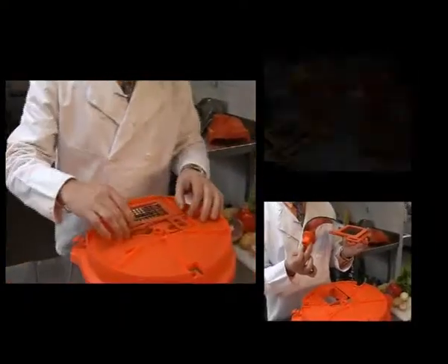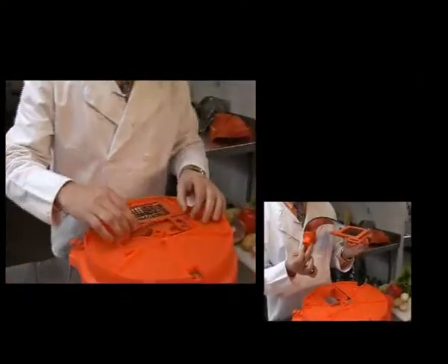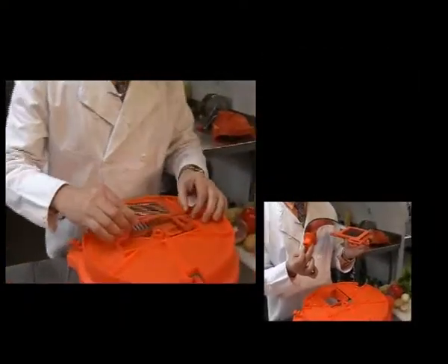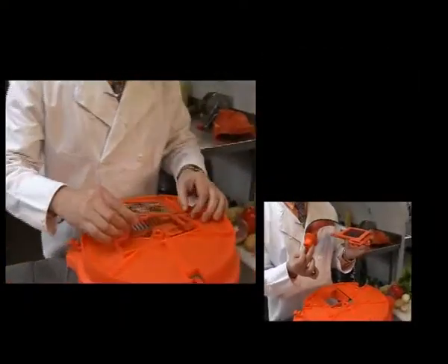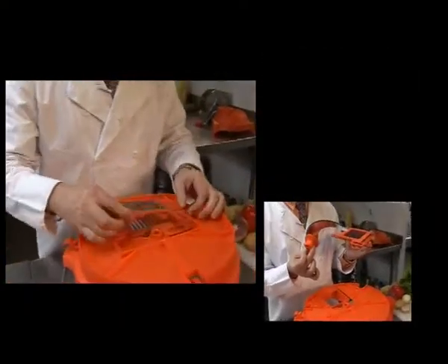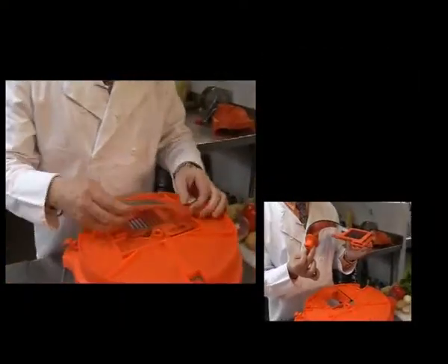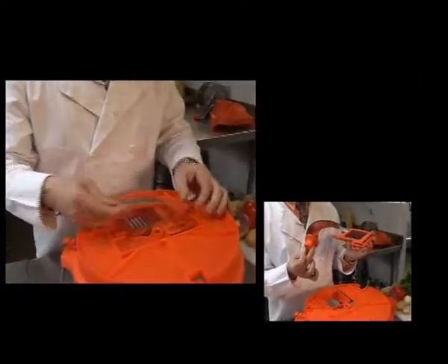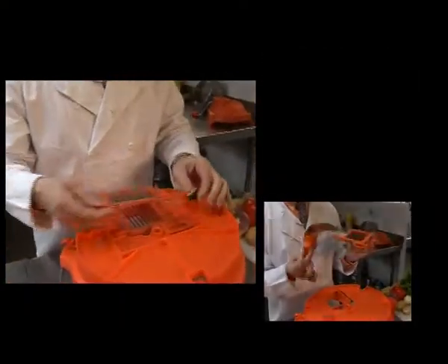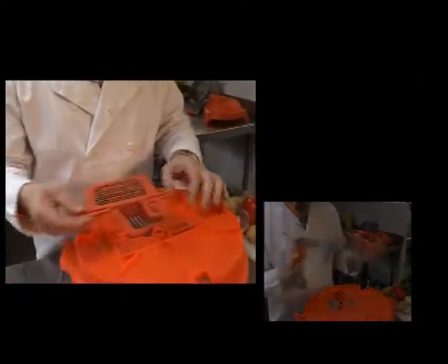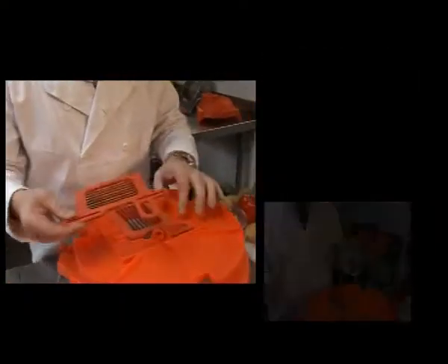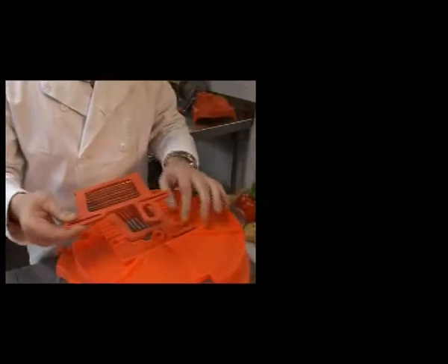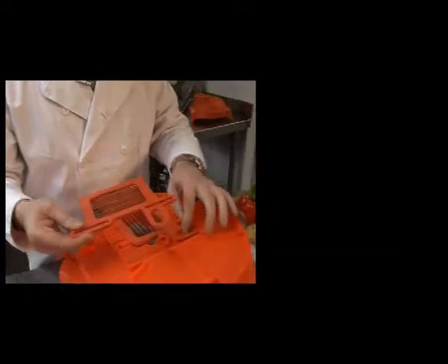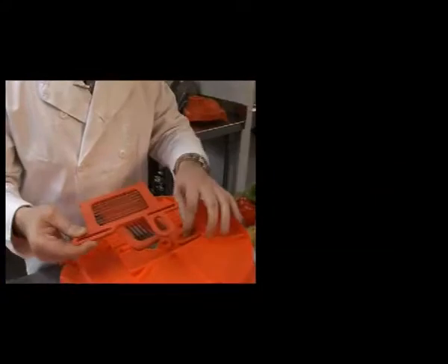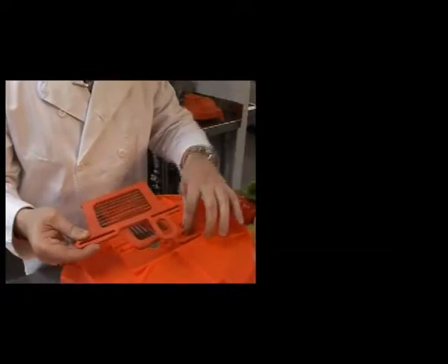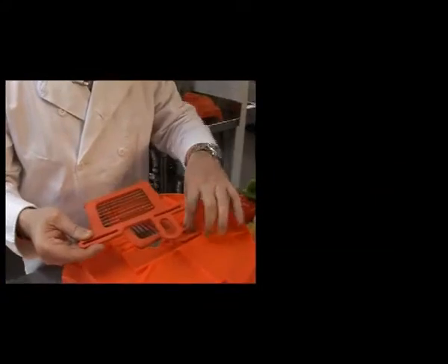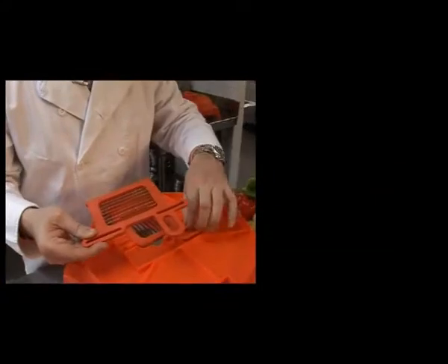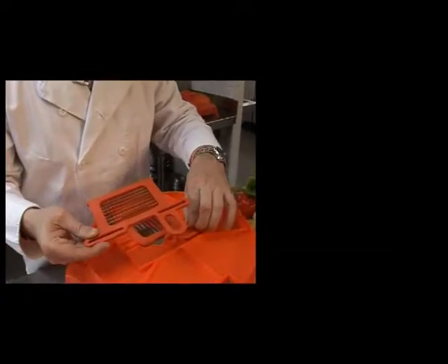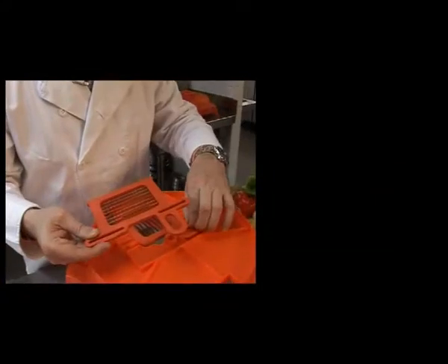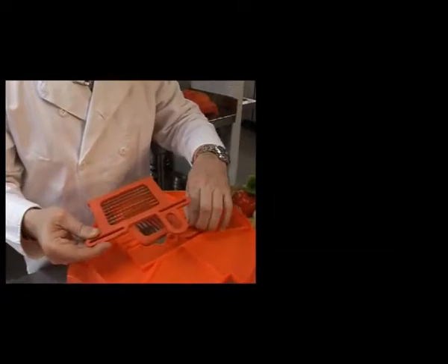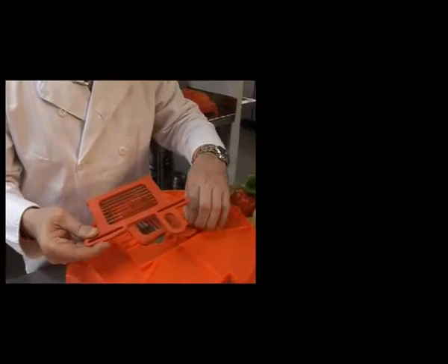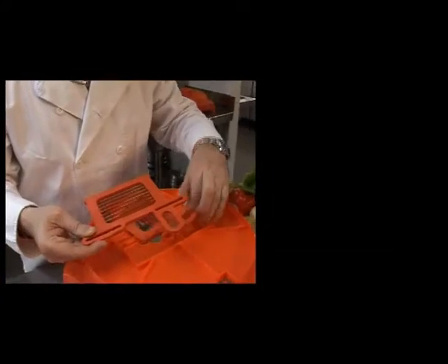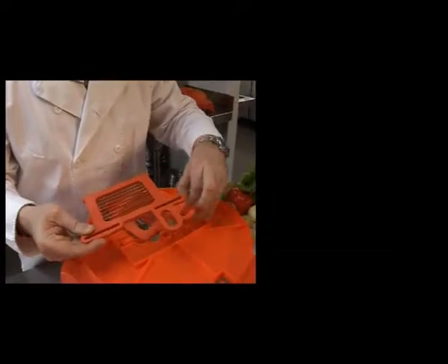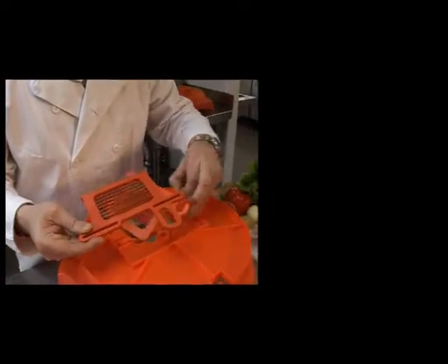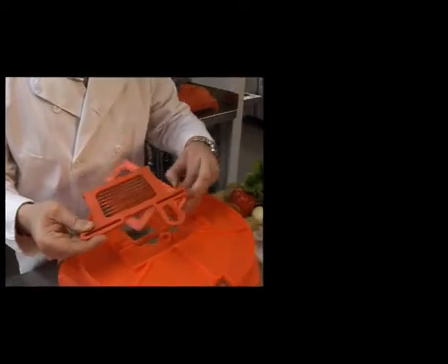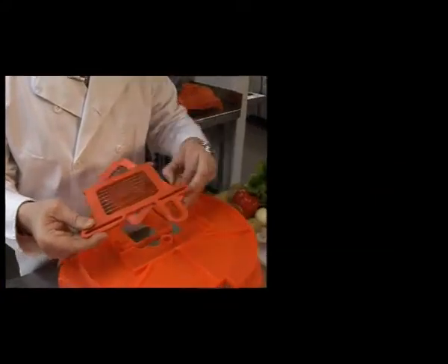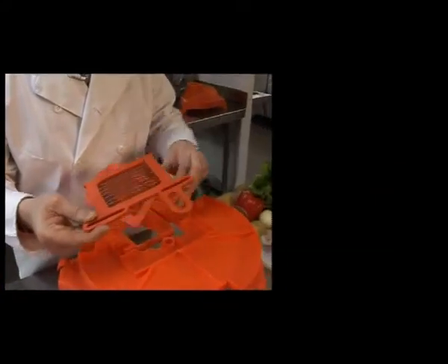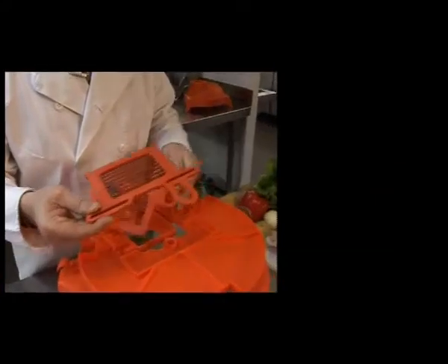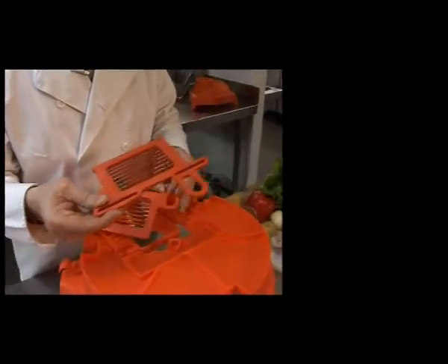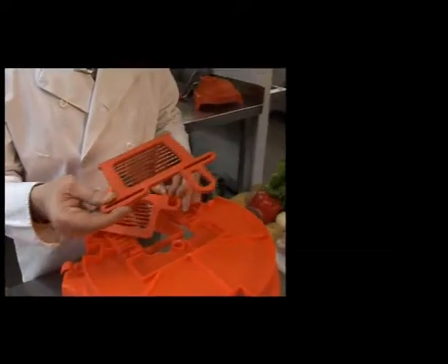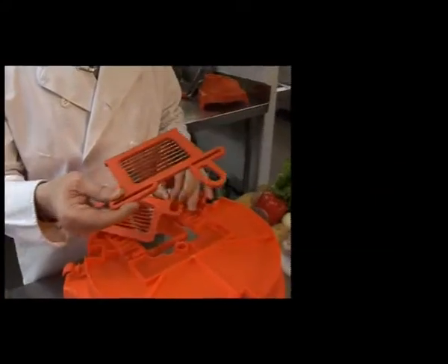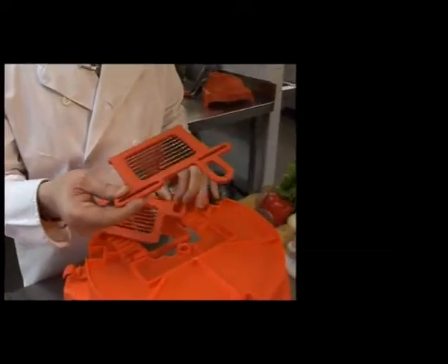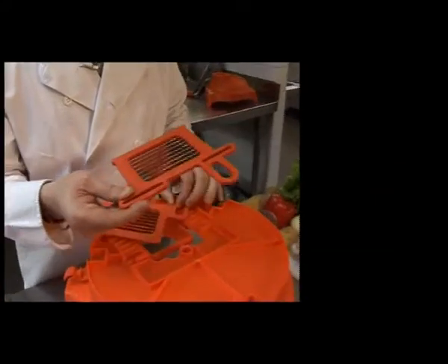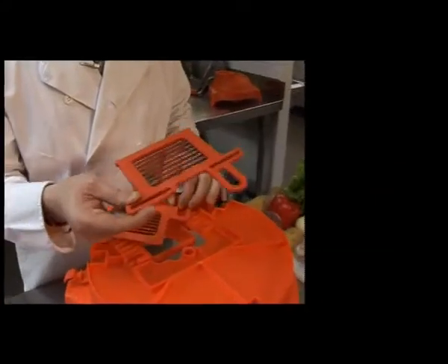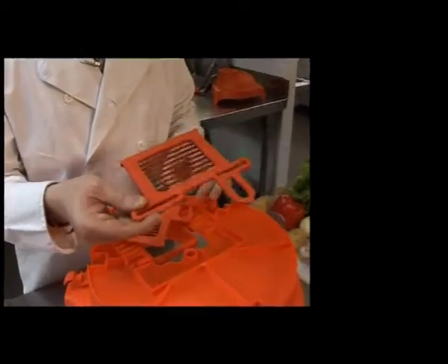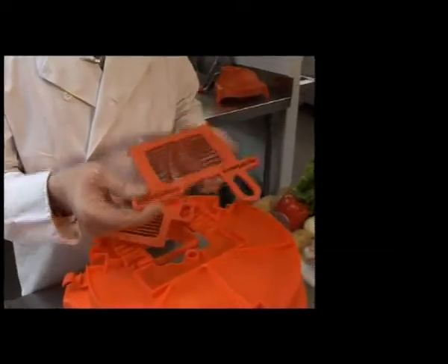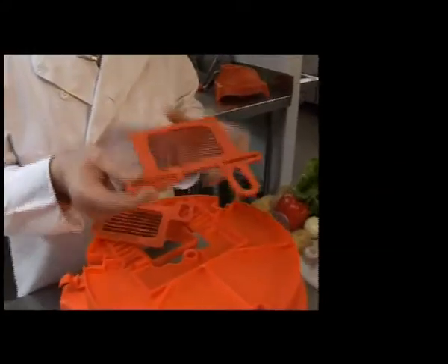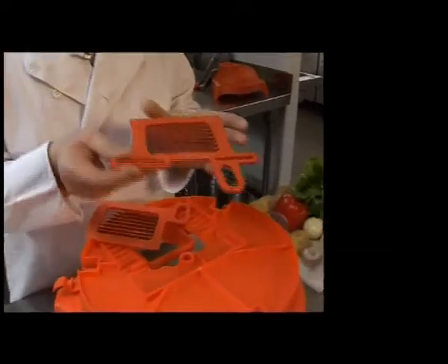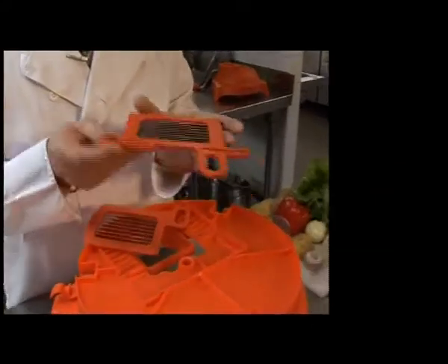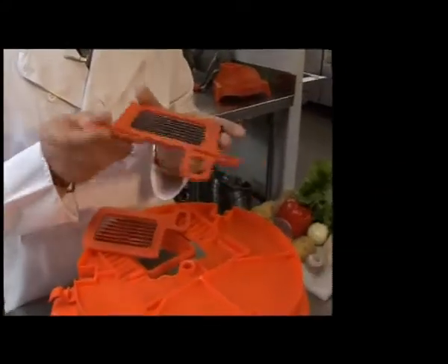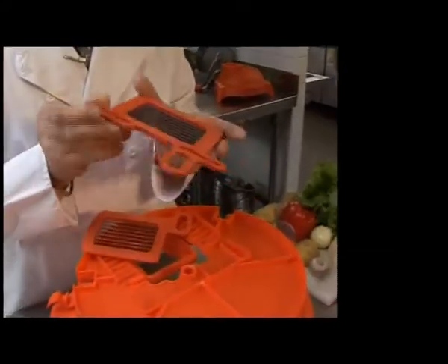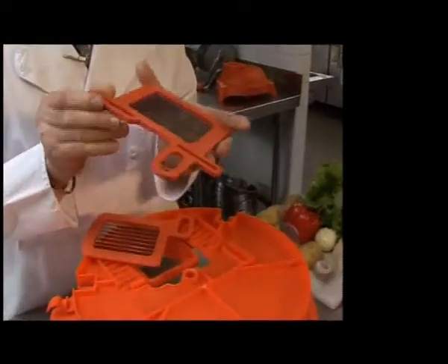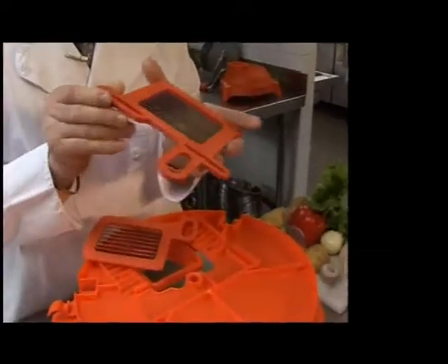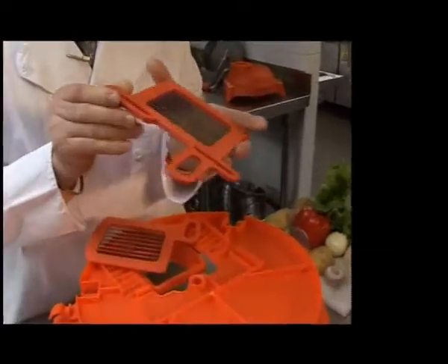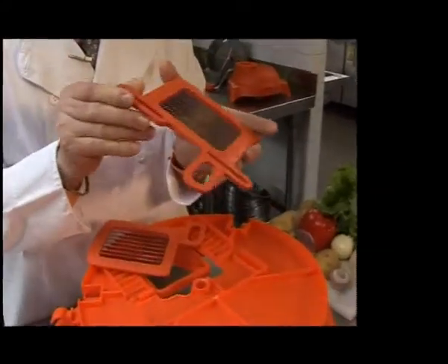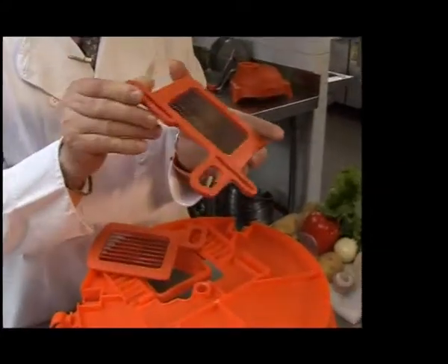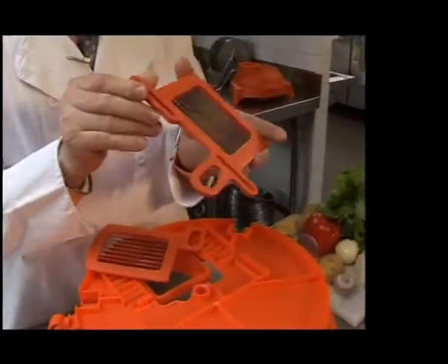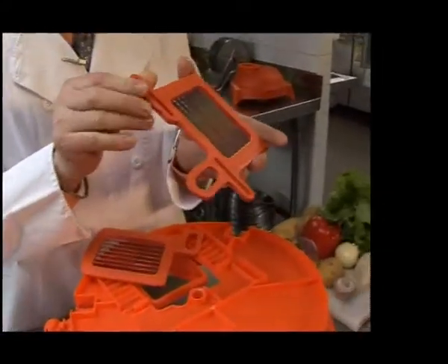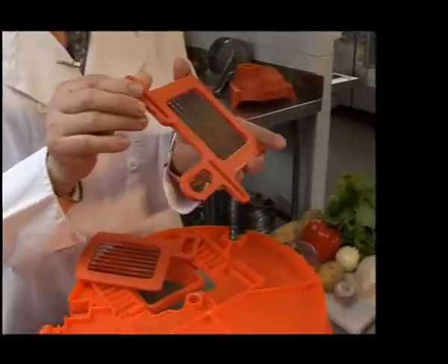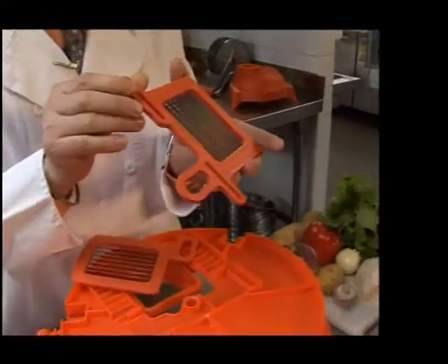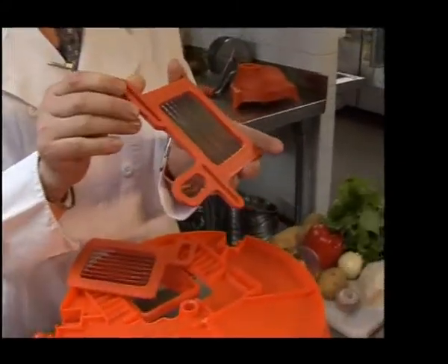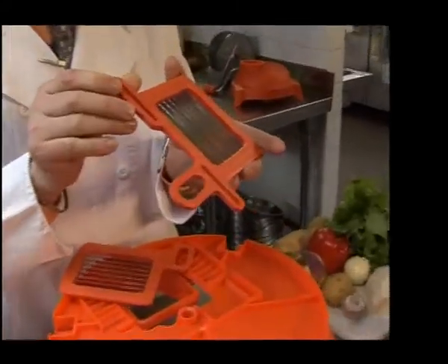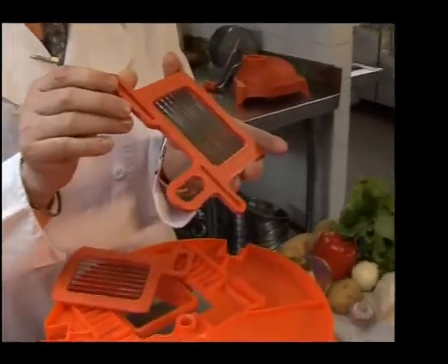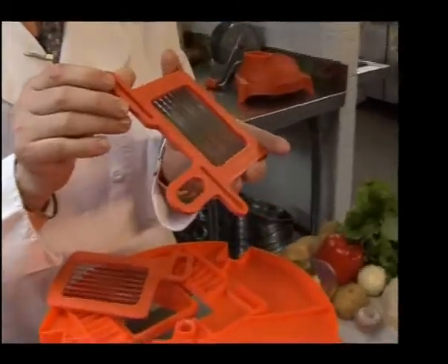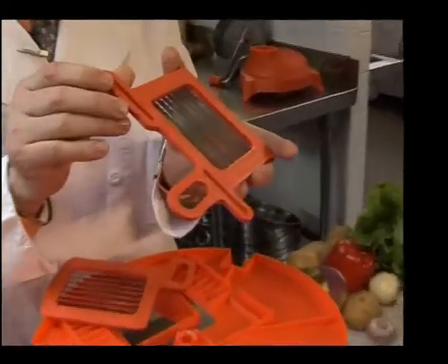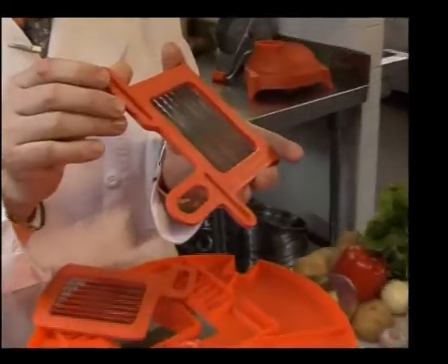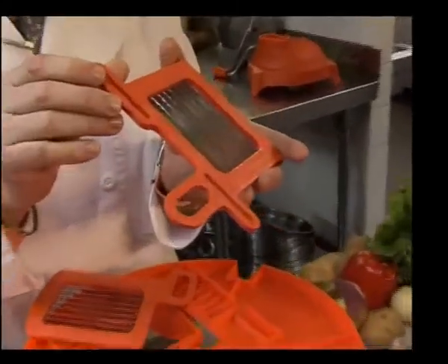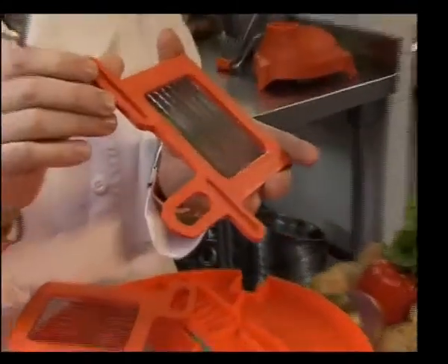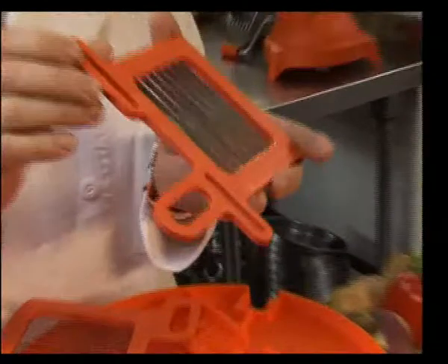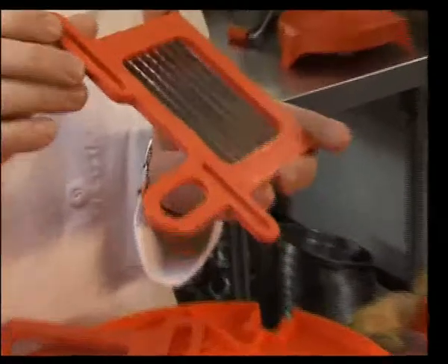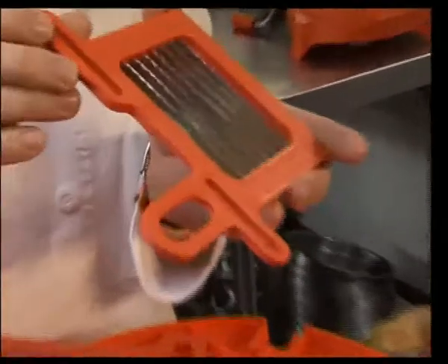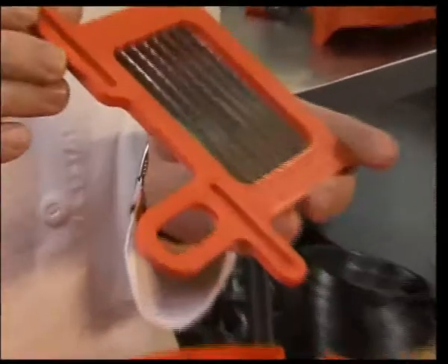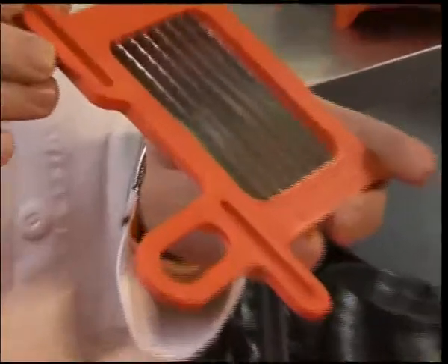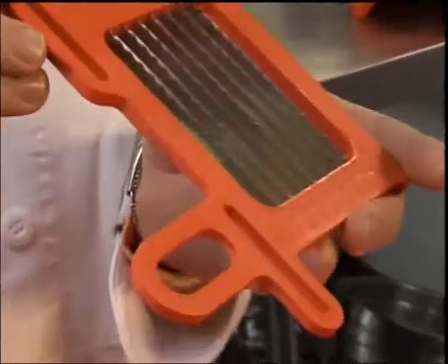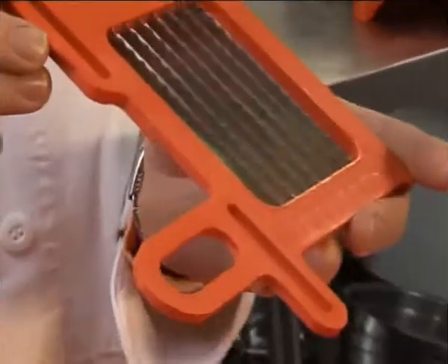The two inner grids are made of surgical stainless steel and are serrated. This keeps the grids sharp and they will never need to be sharpened.